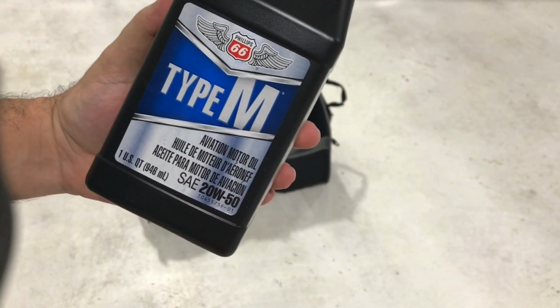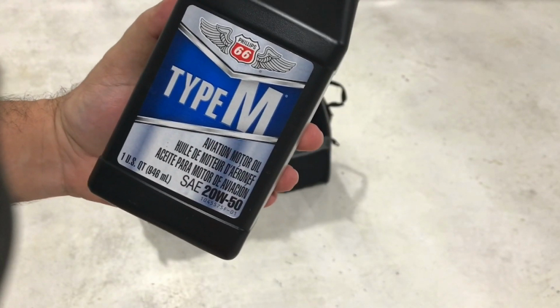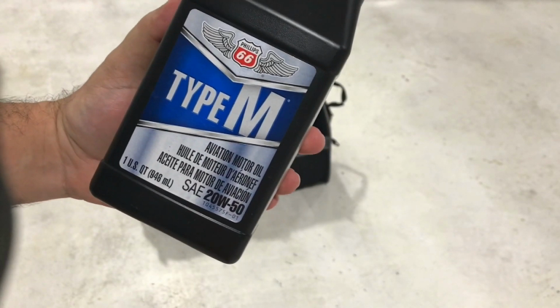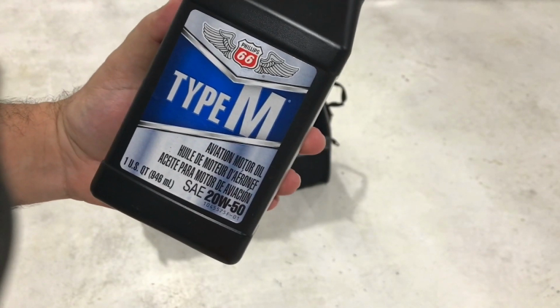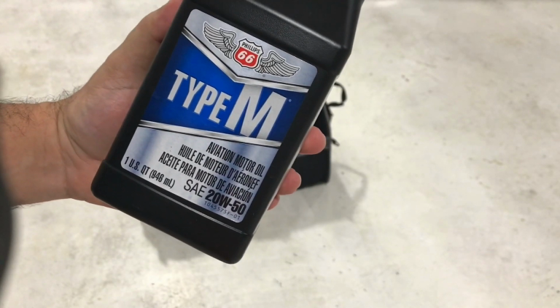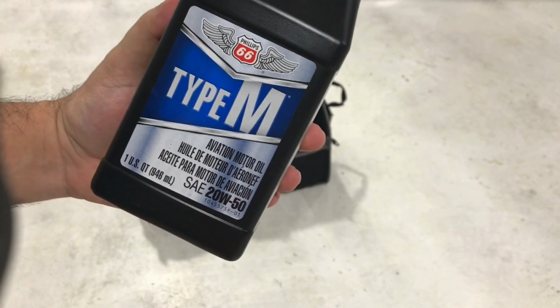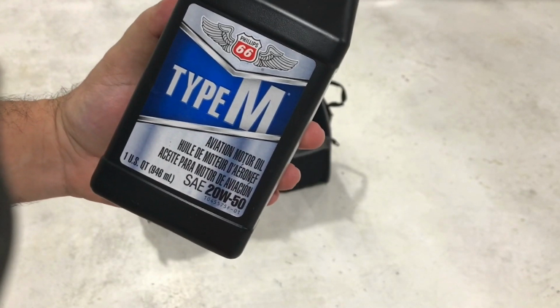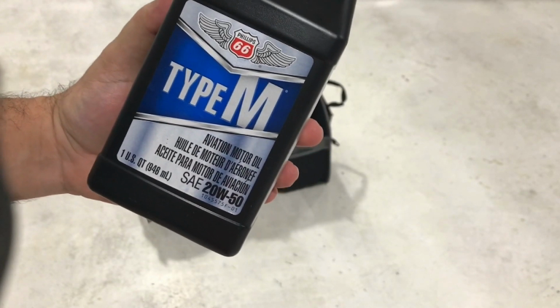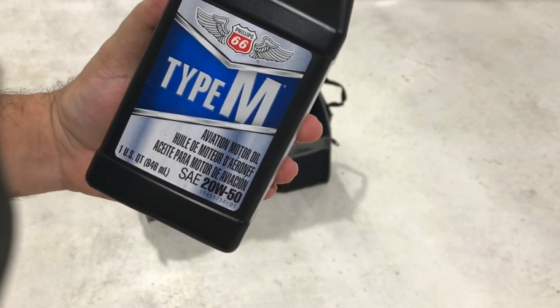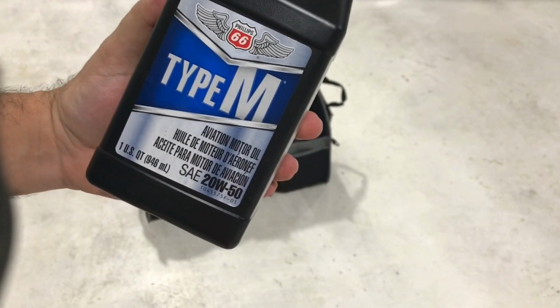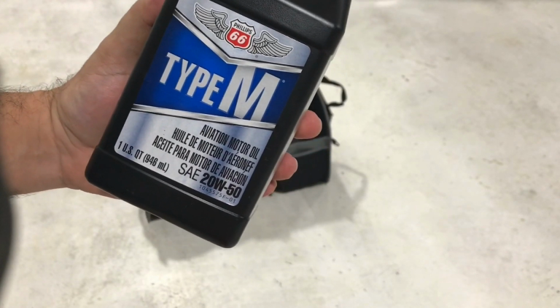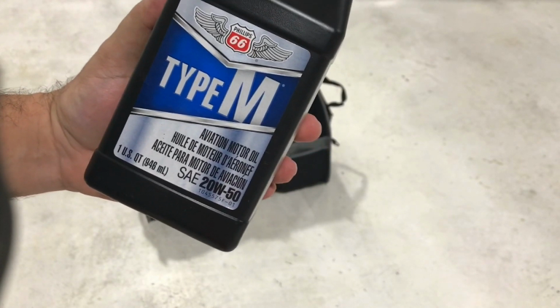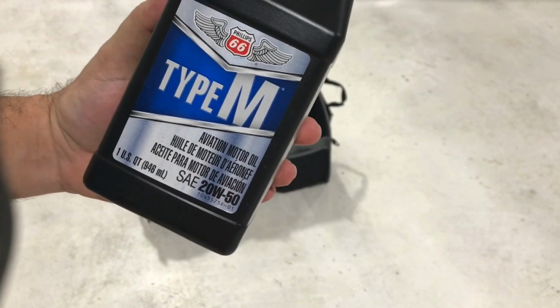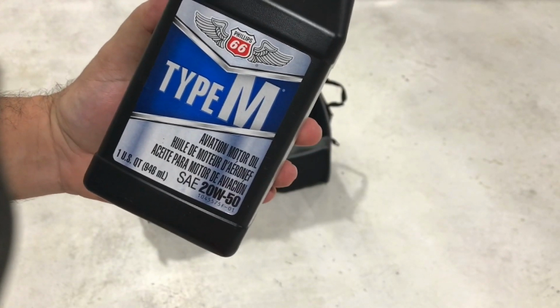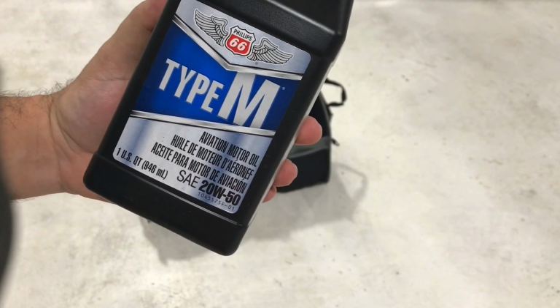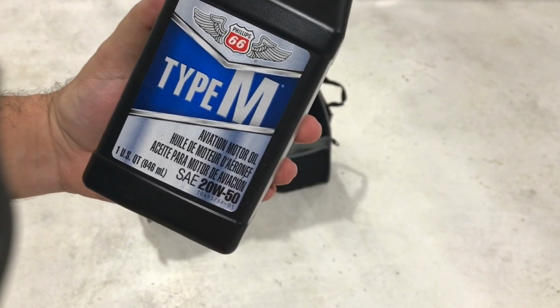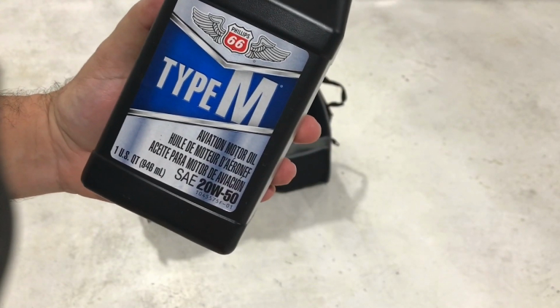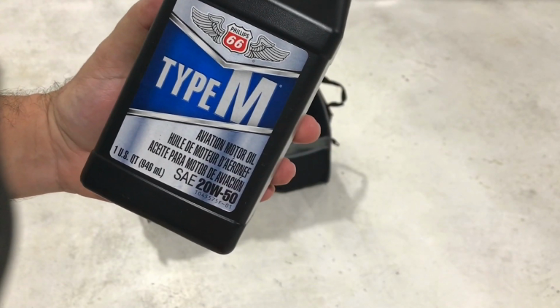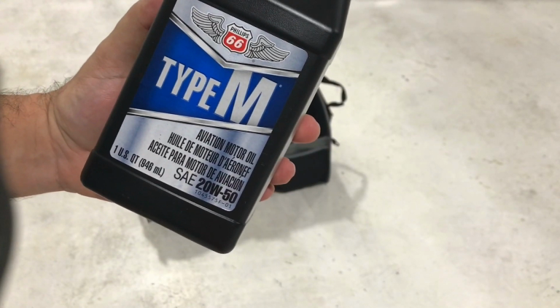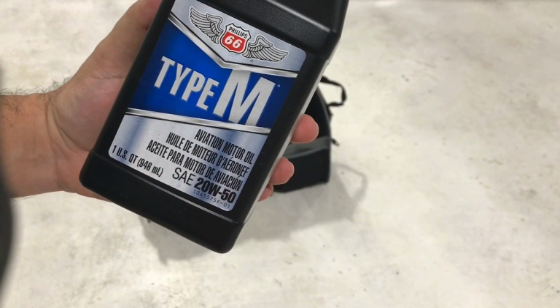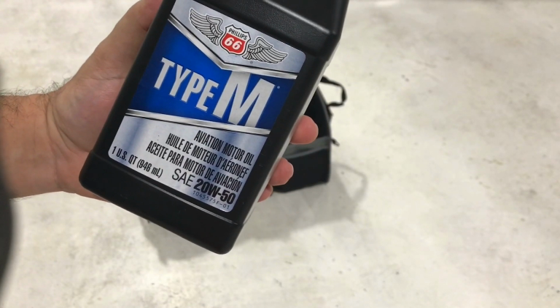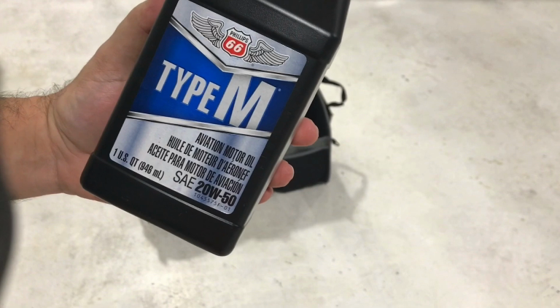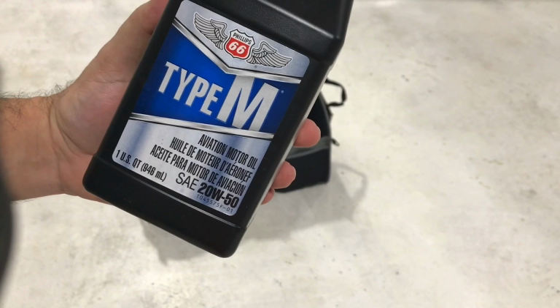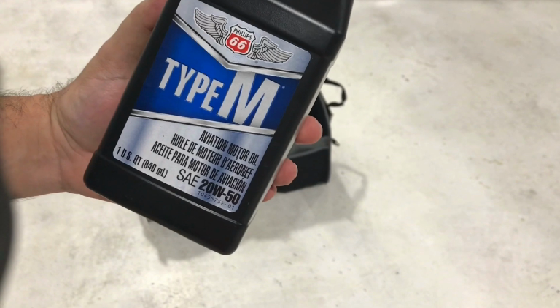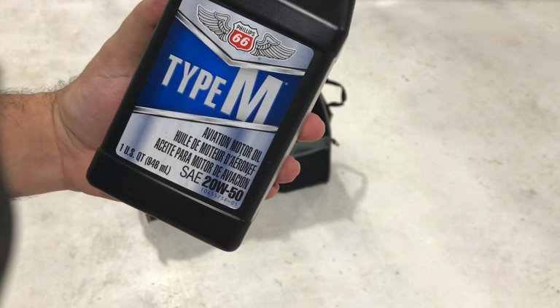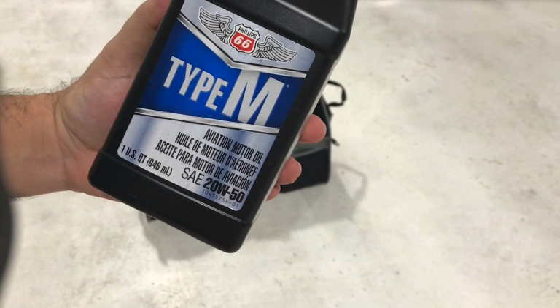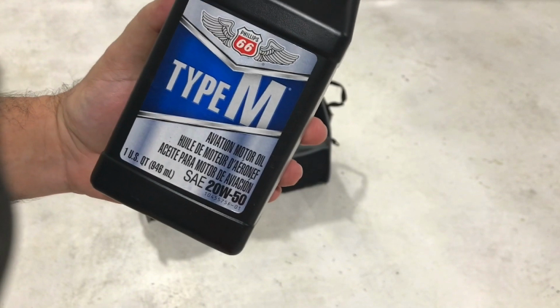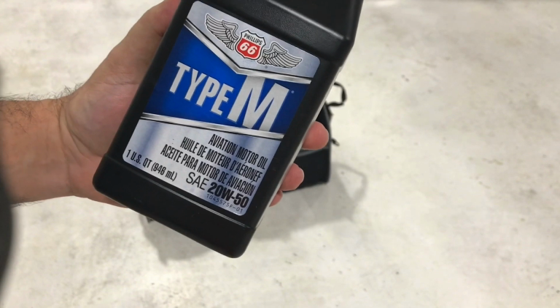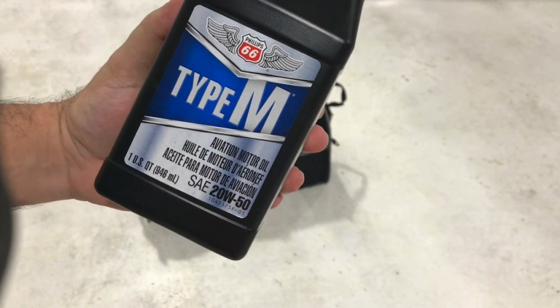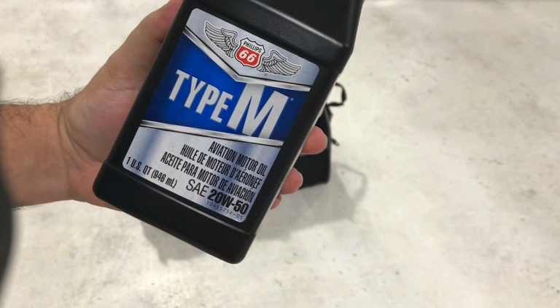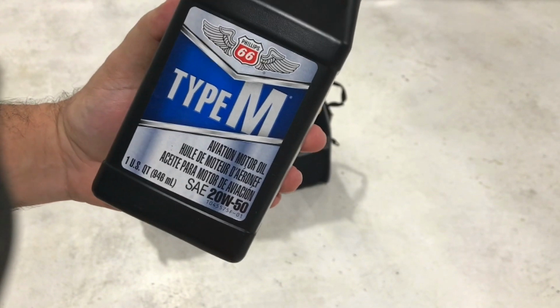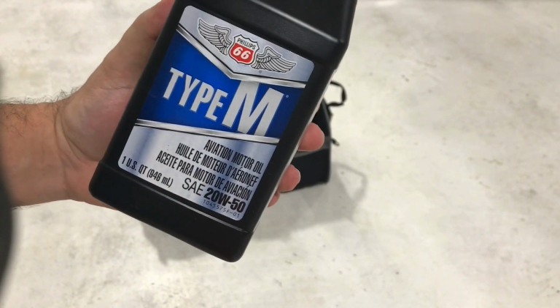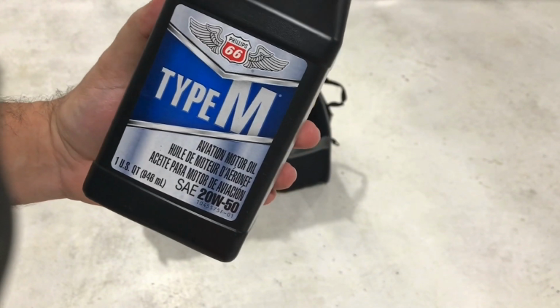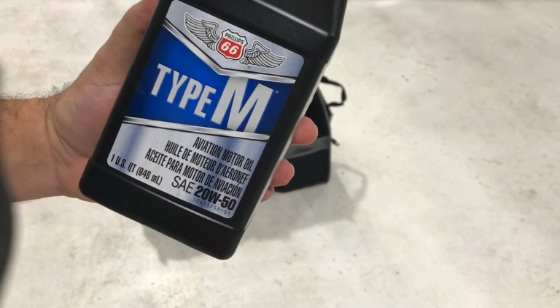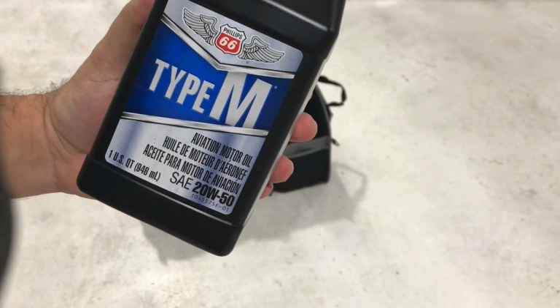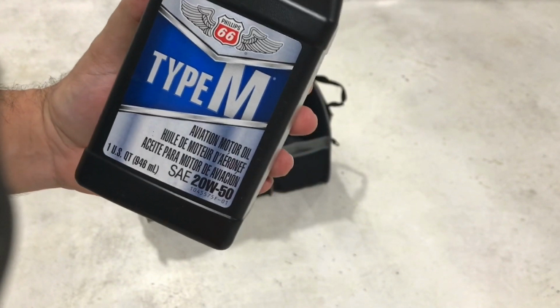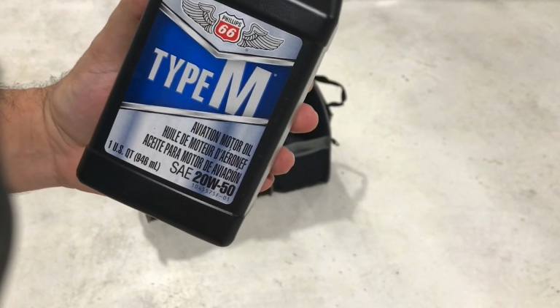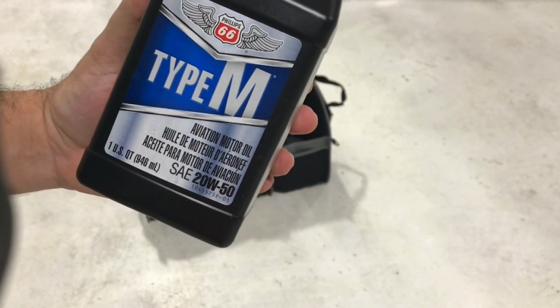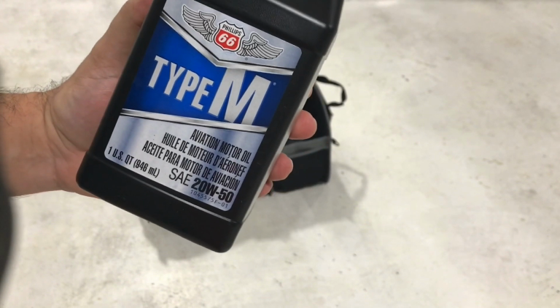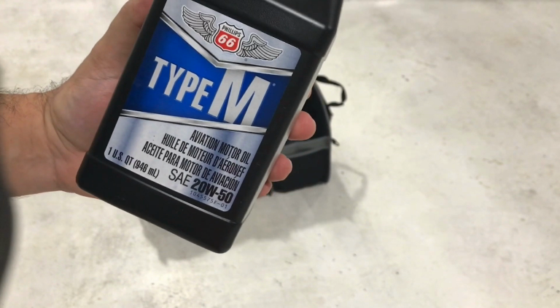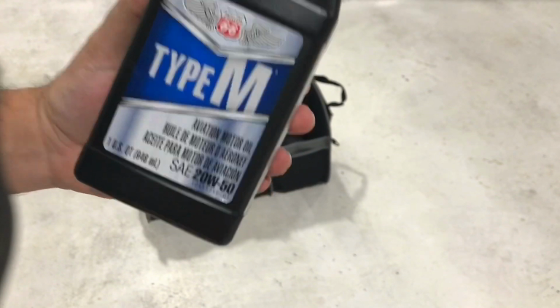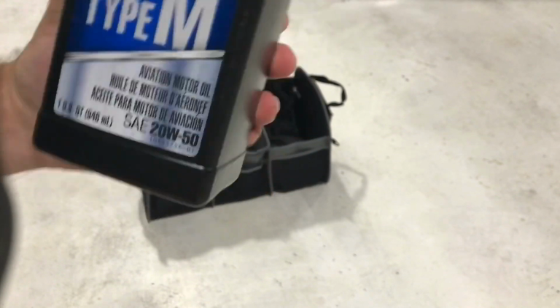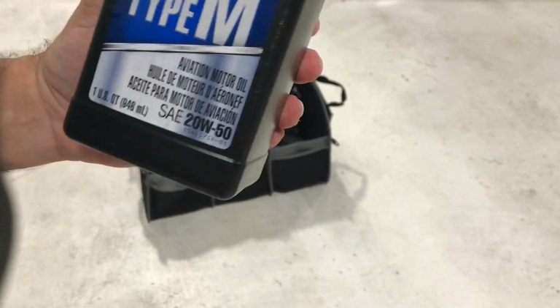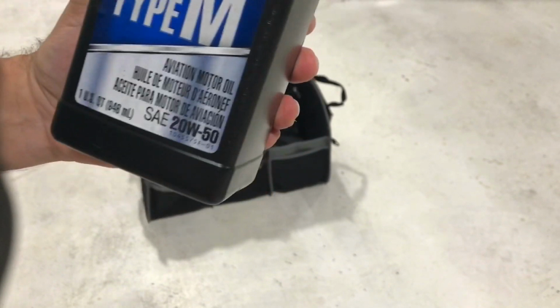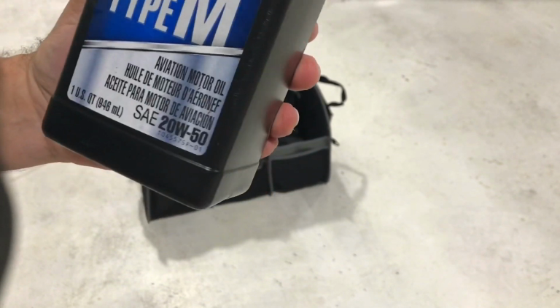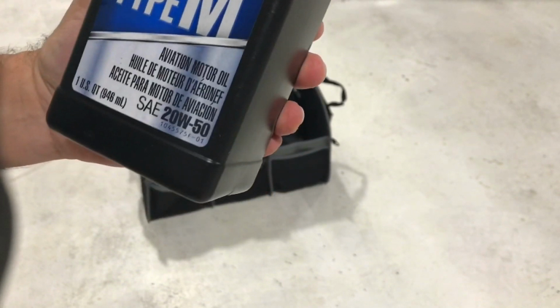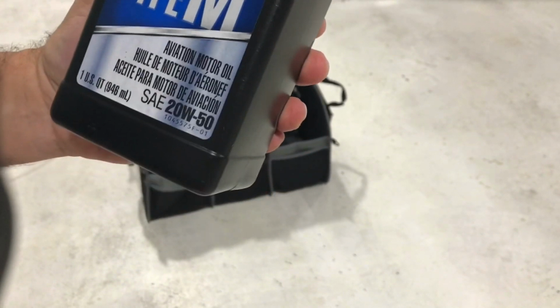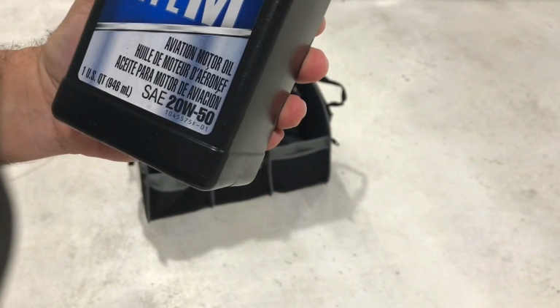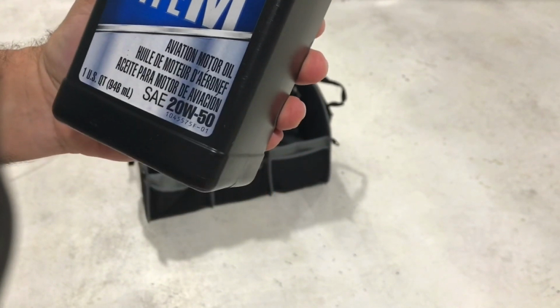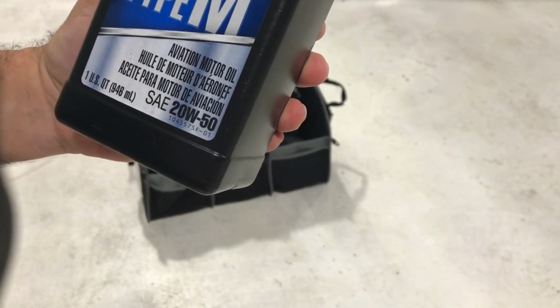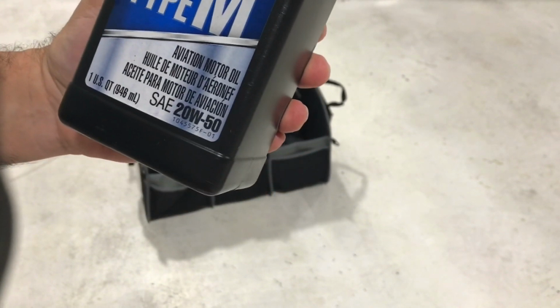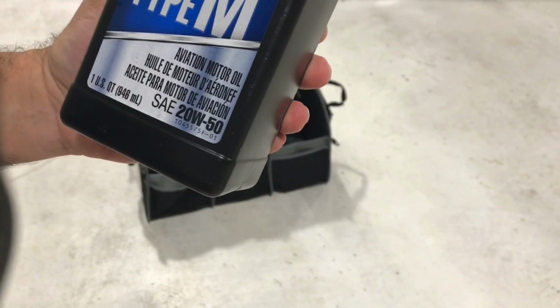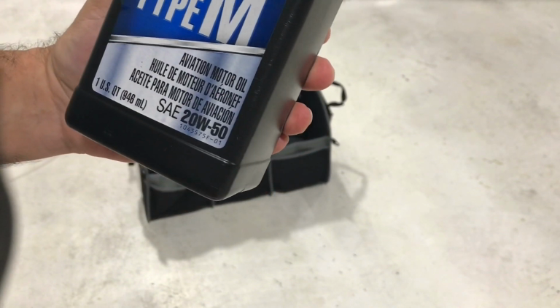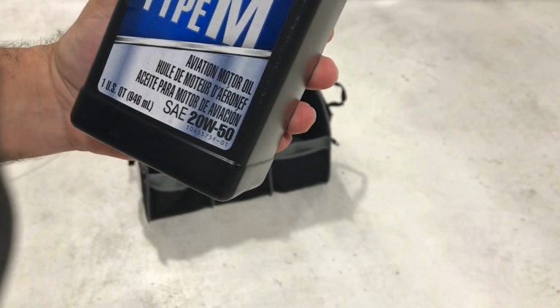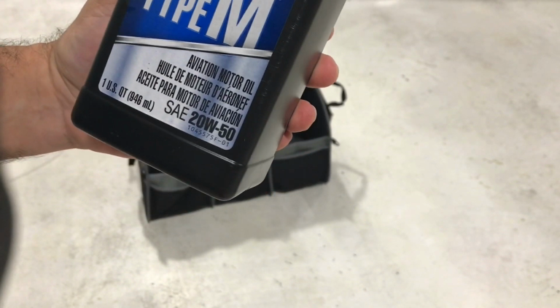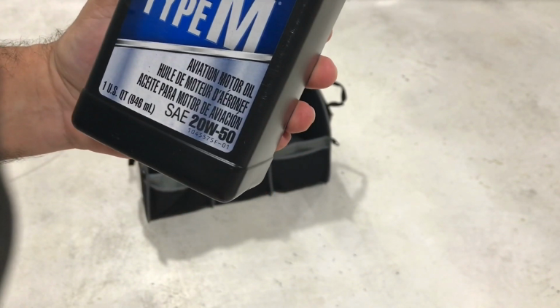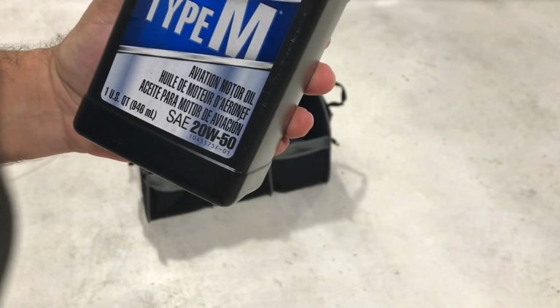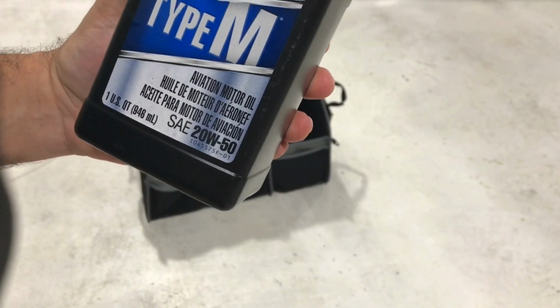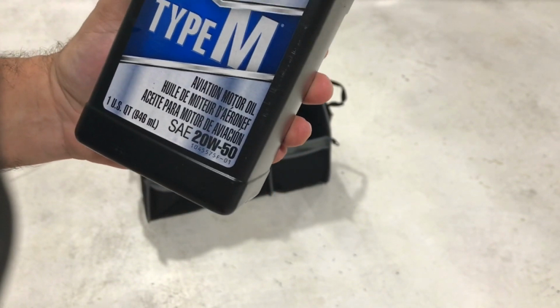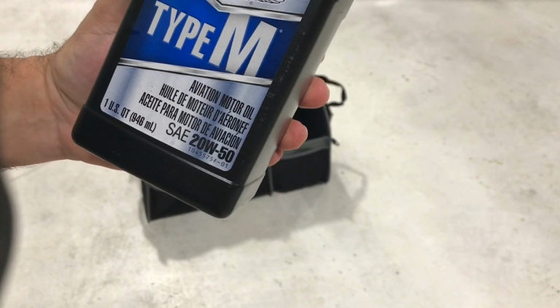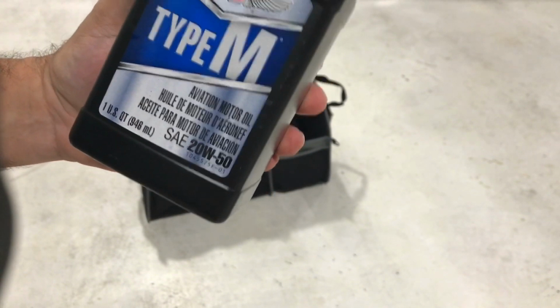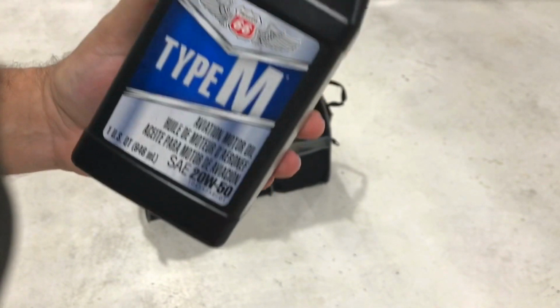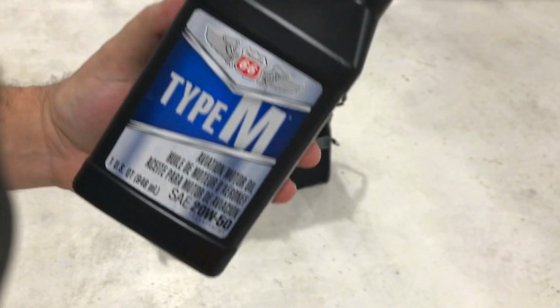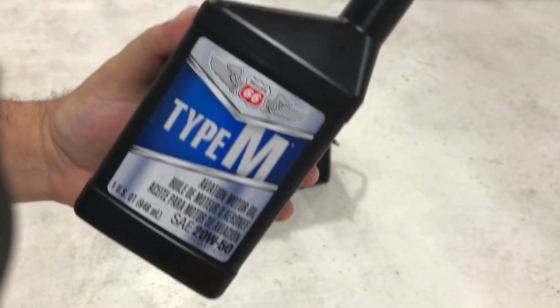You get three quarts of multi-grade mineral oil, which is used for the first 25 hours during the break-in period of the engine.